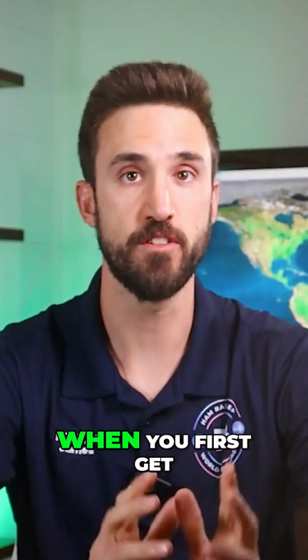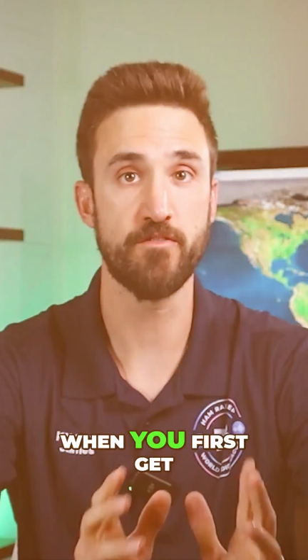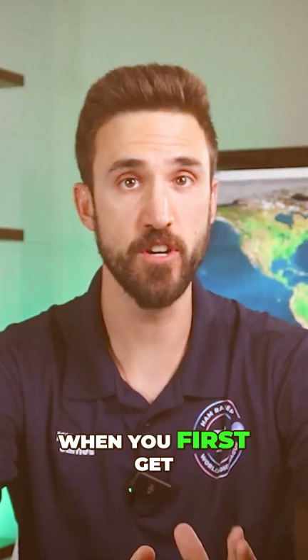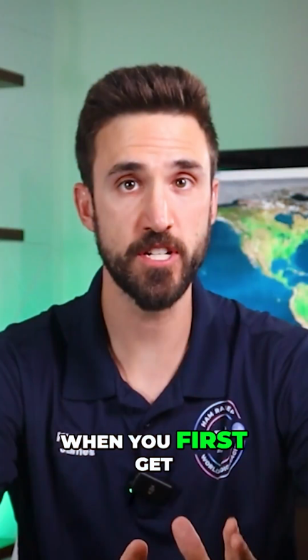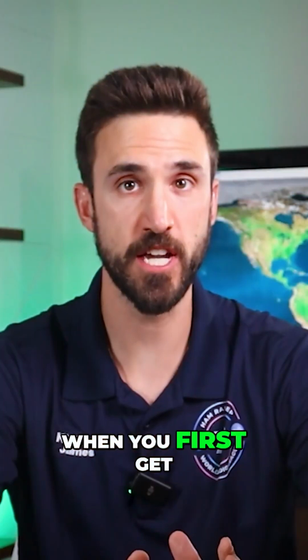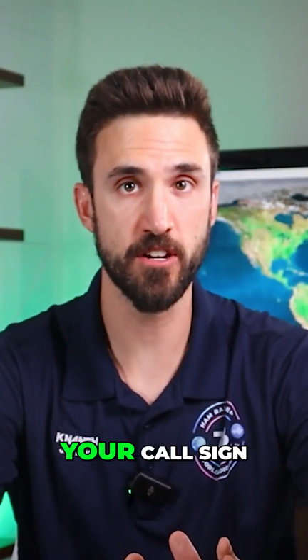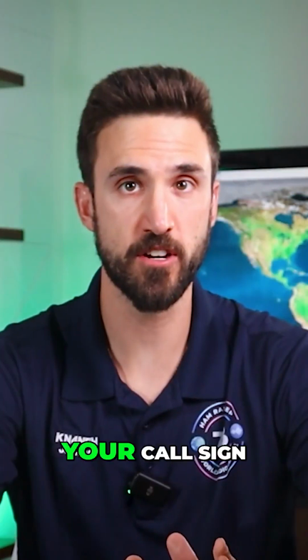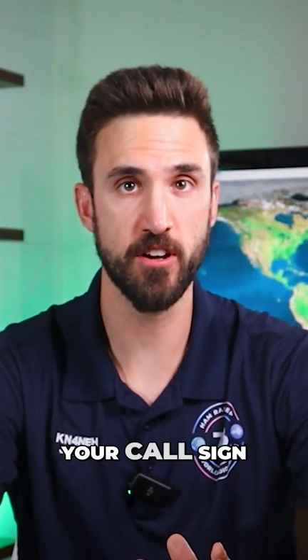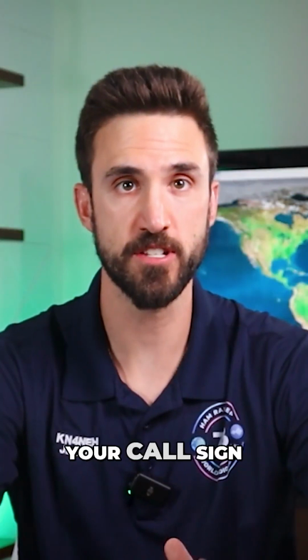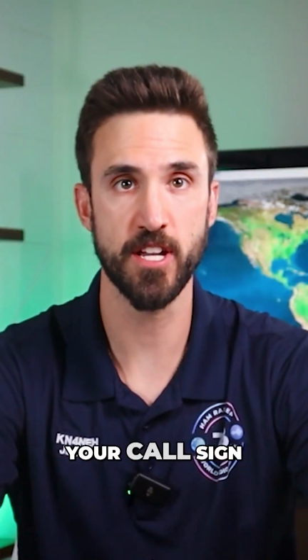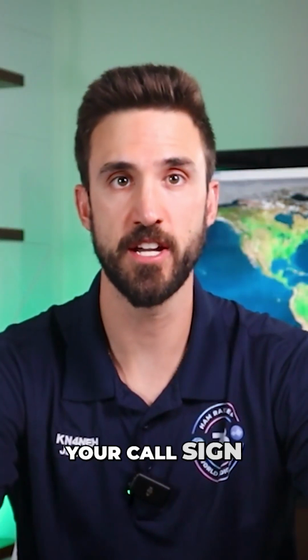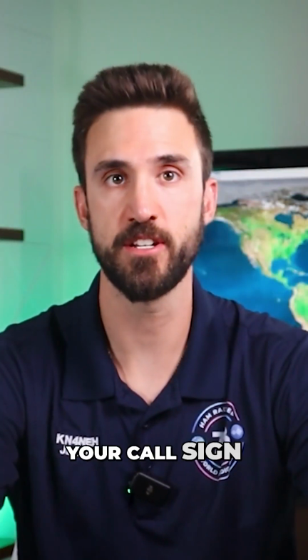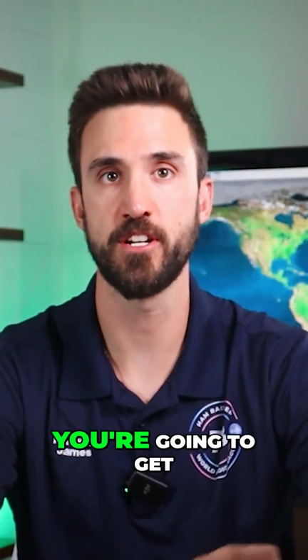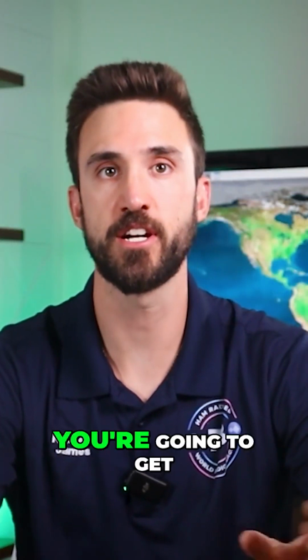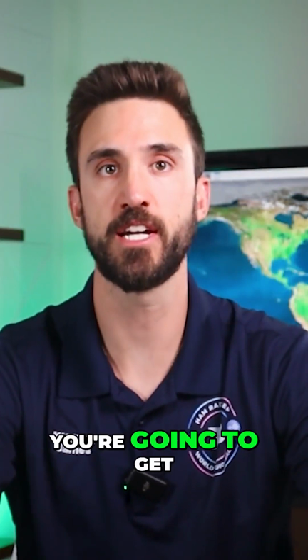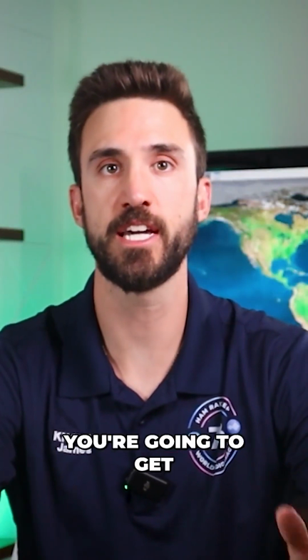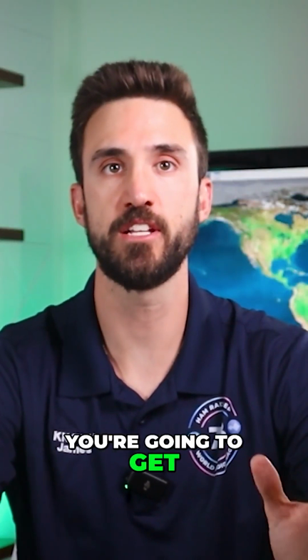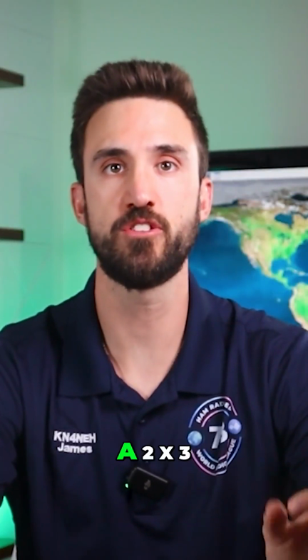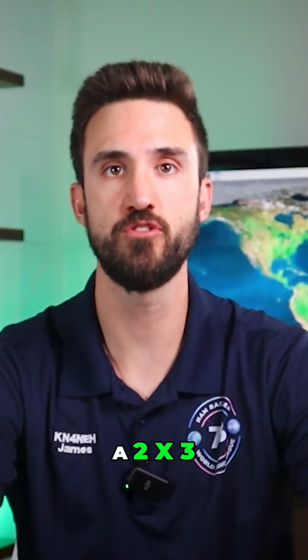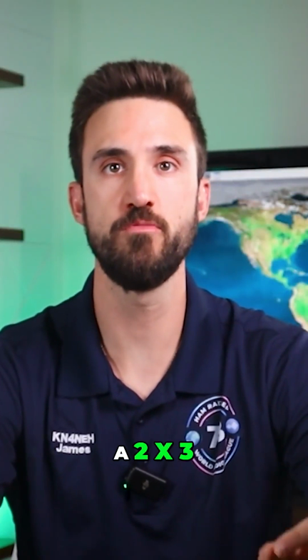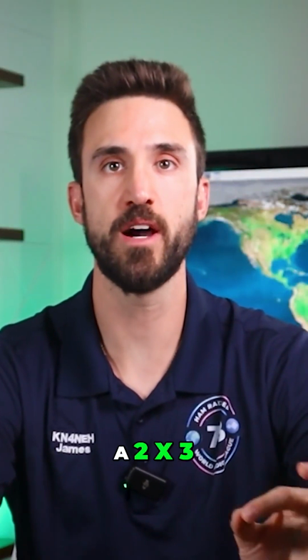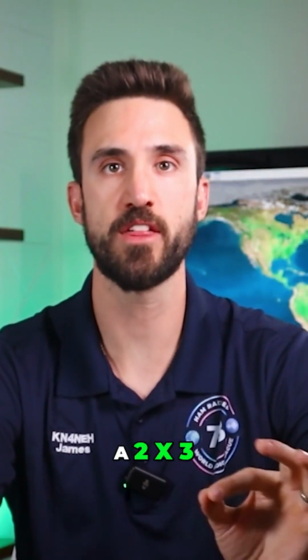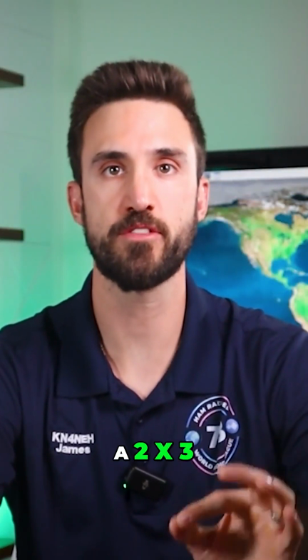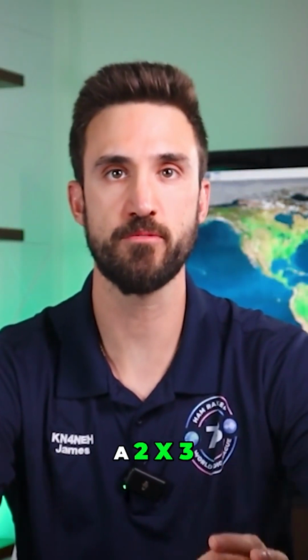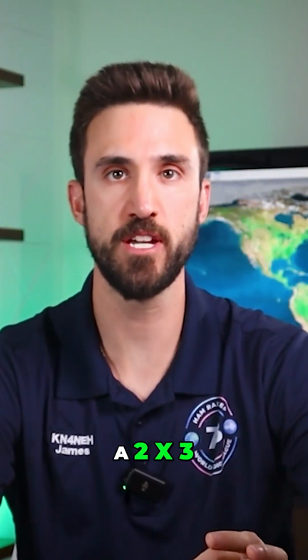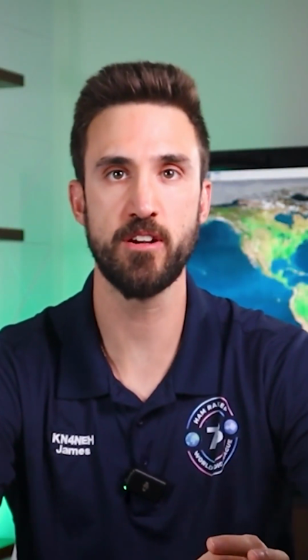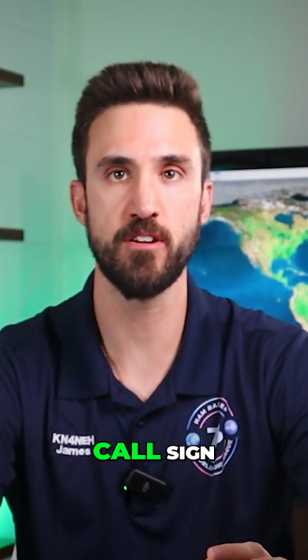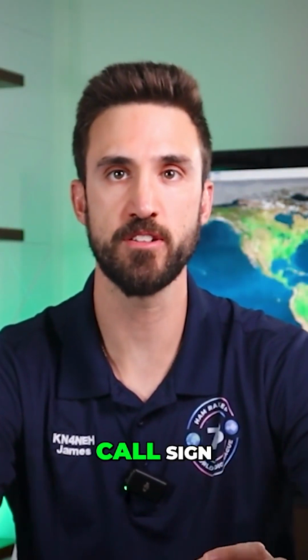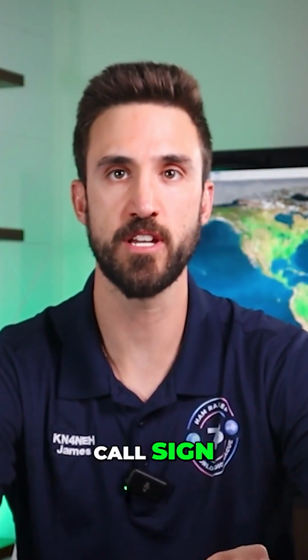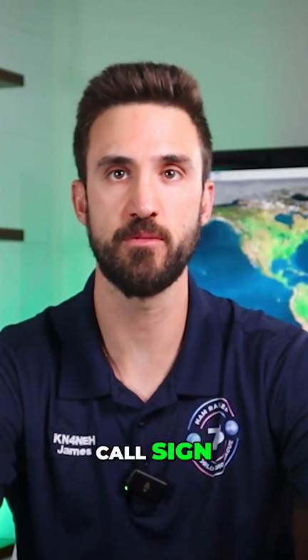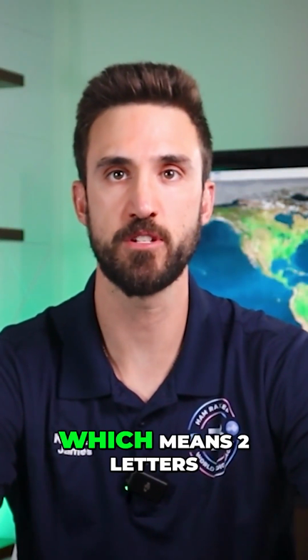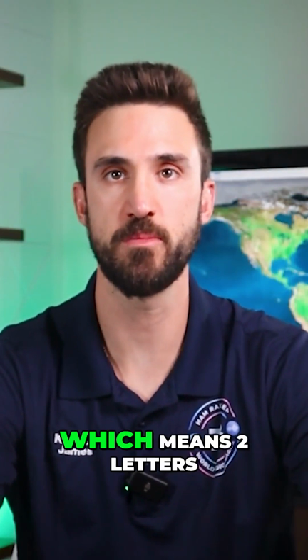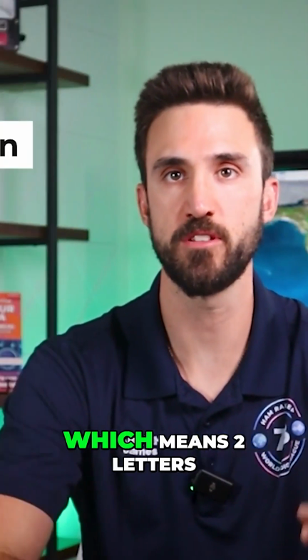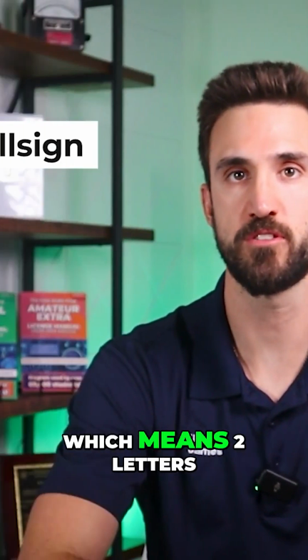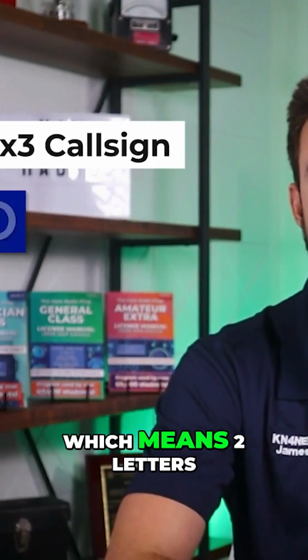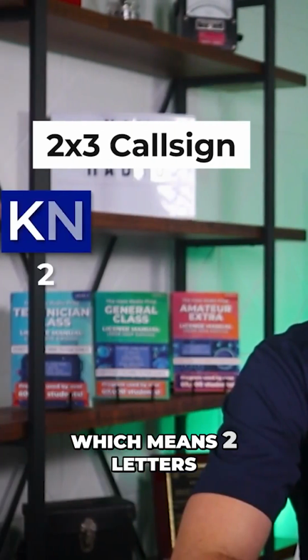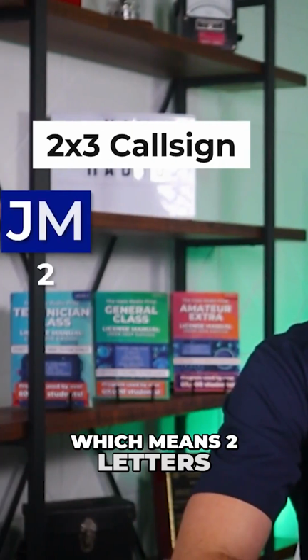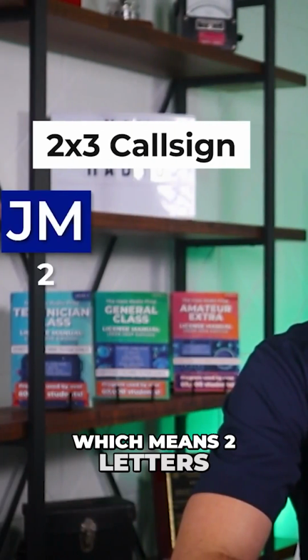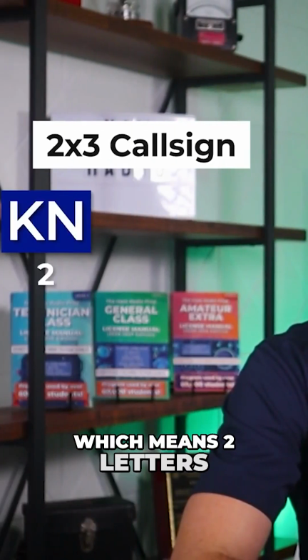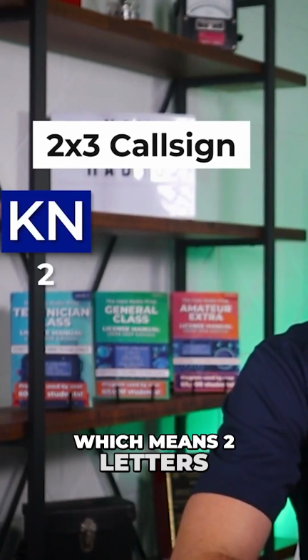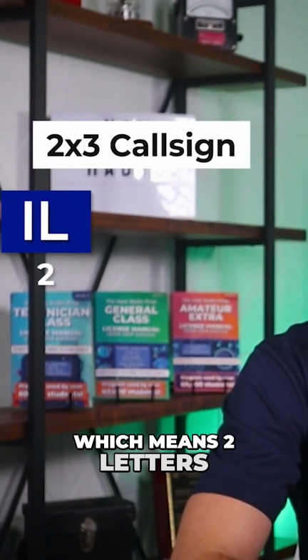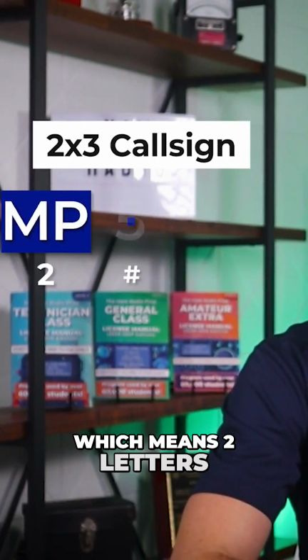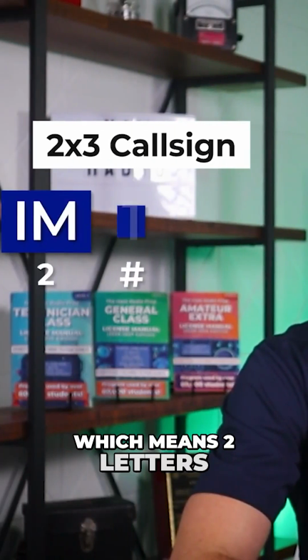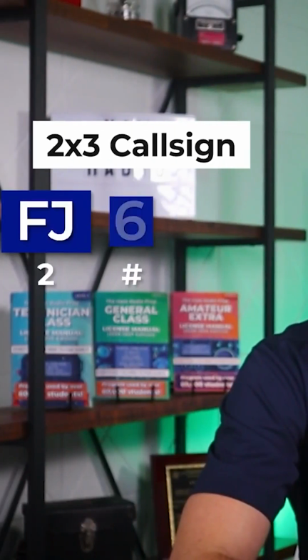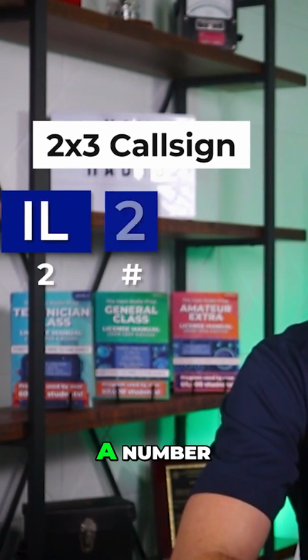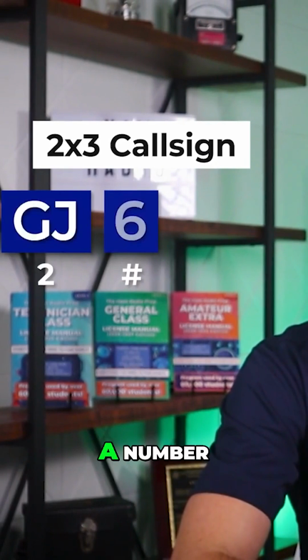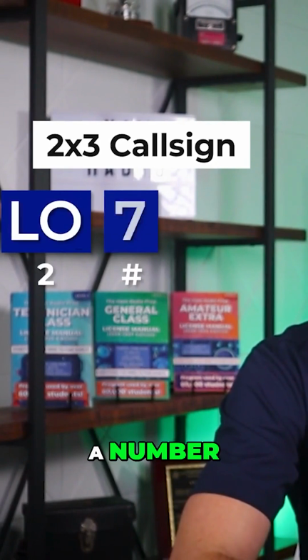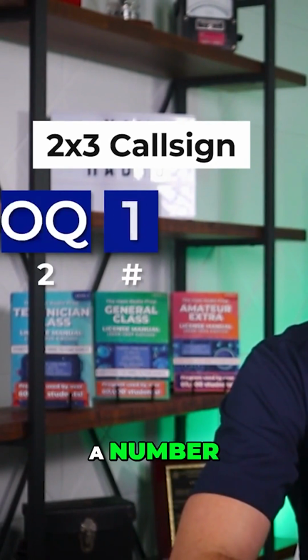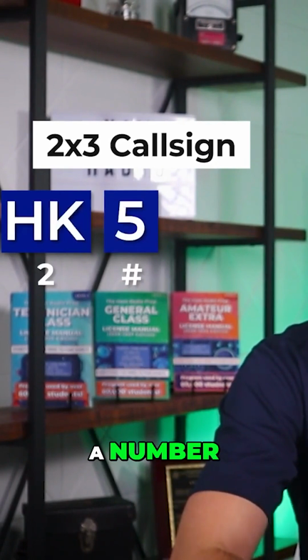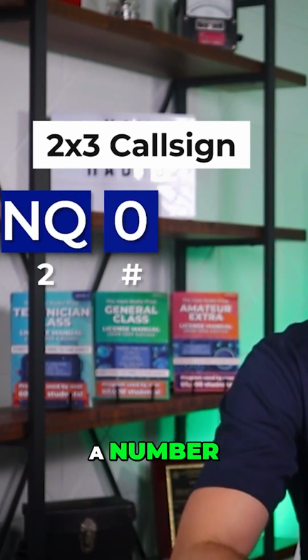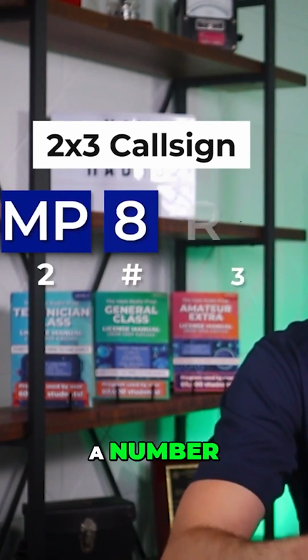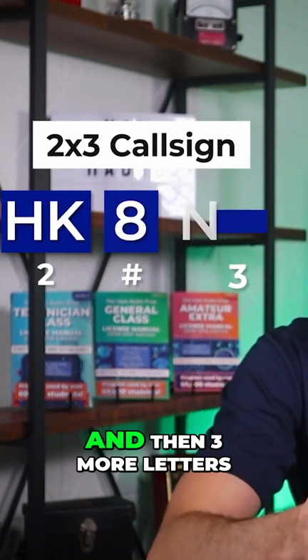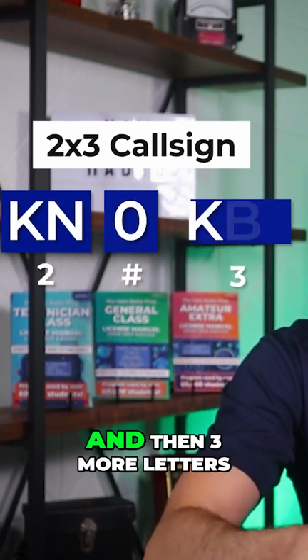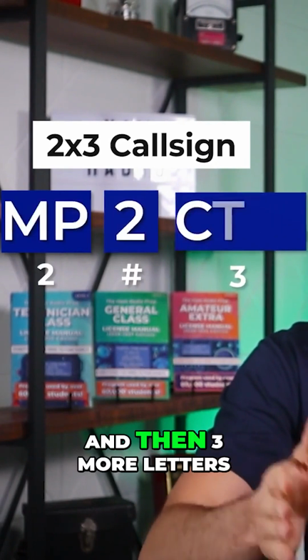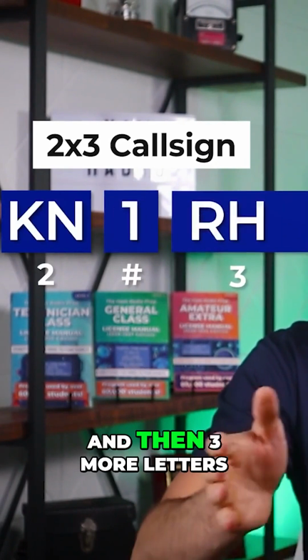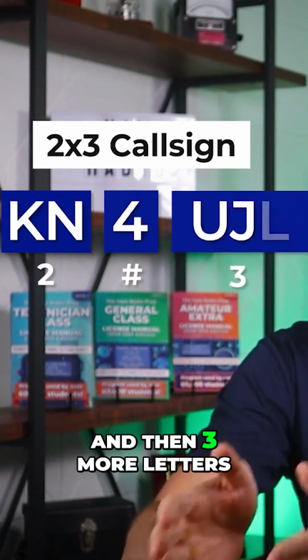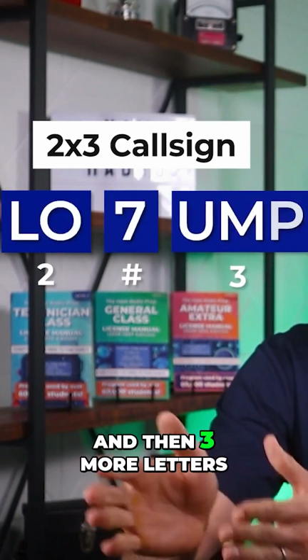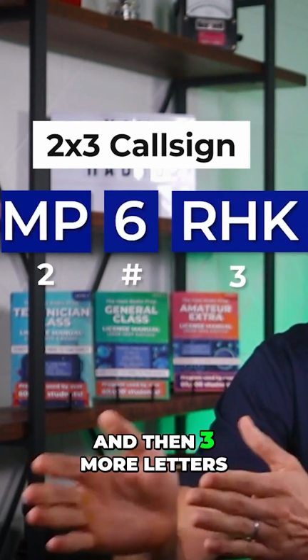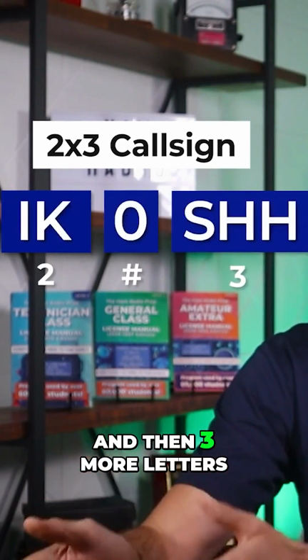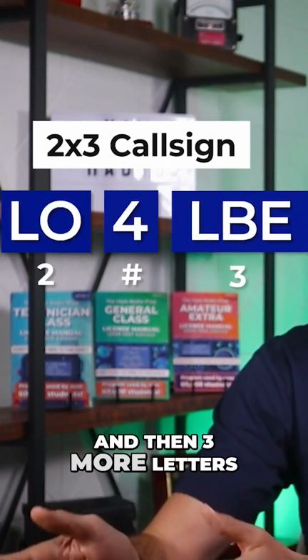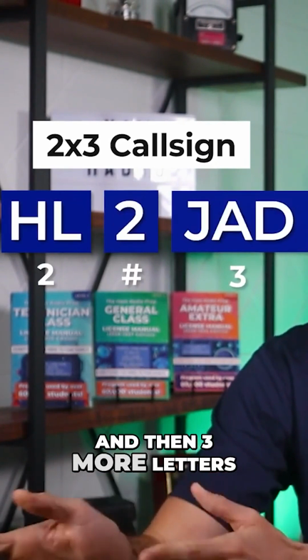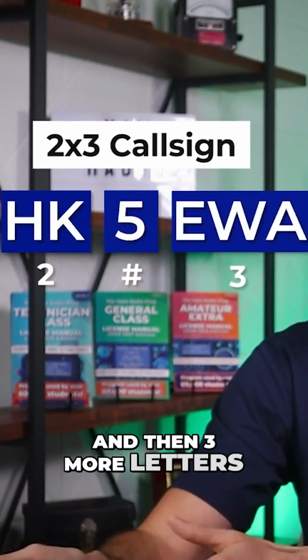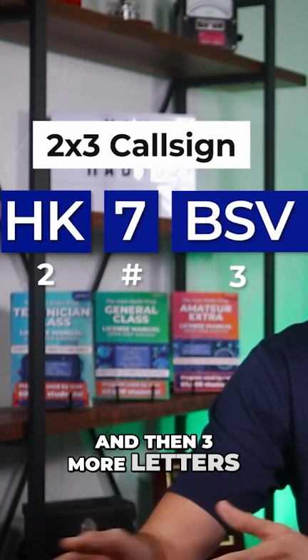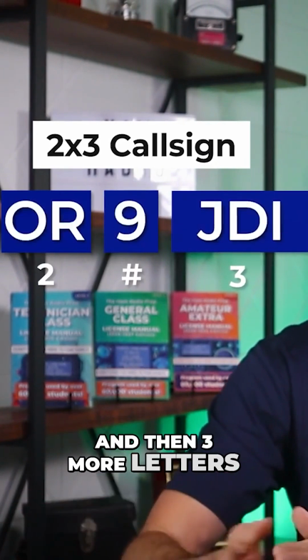When you first get your call sign, you're going to get a two by three call sign, which means two letters, a number, and then three more letters.